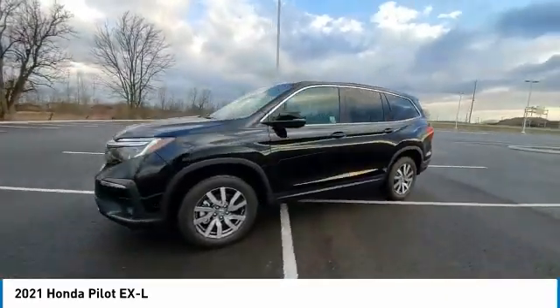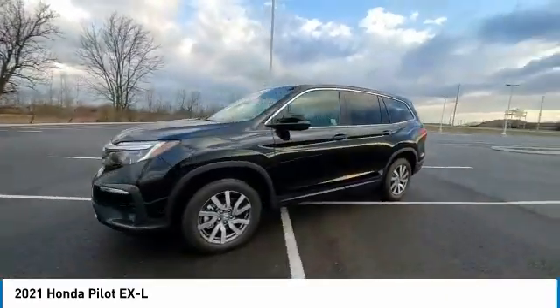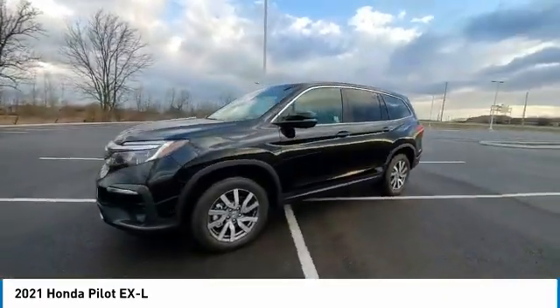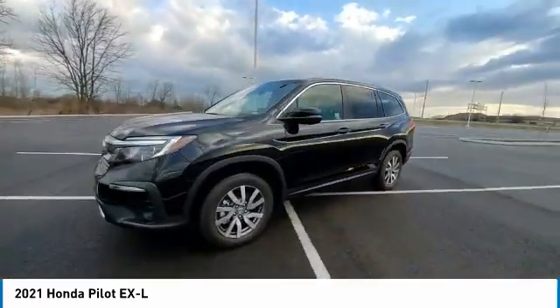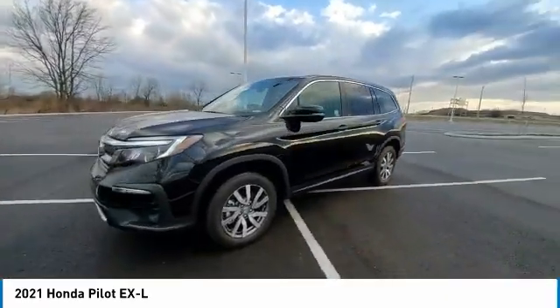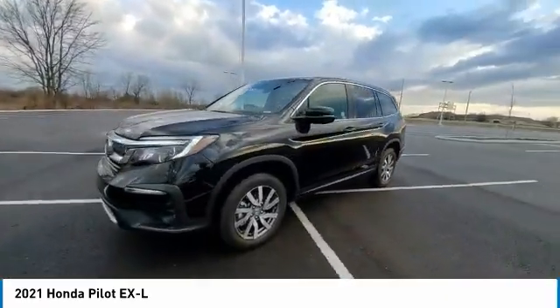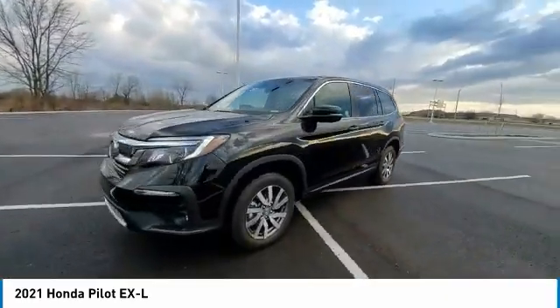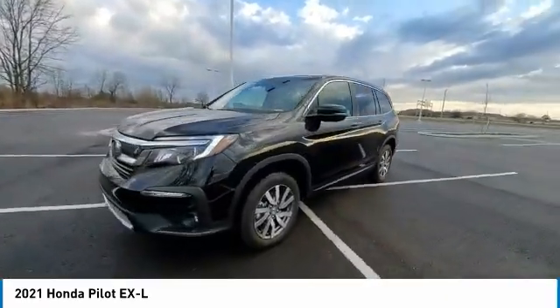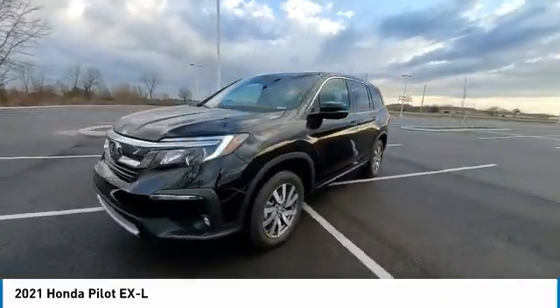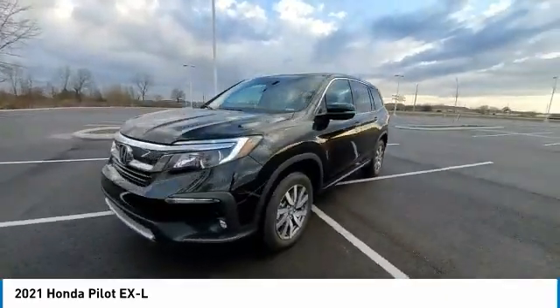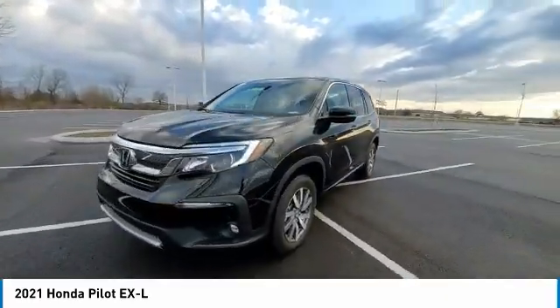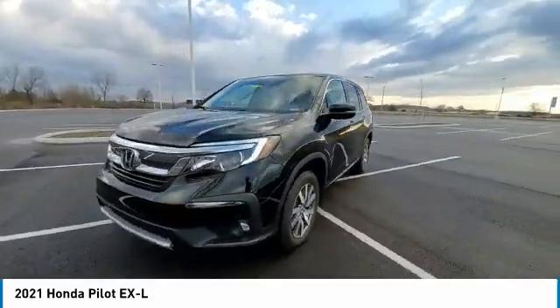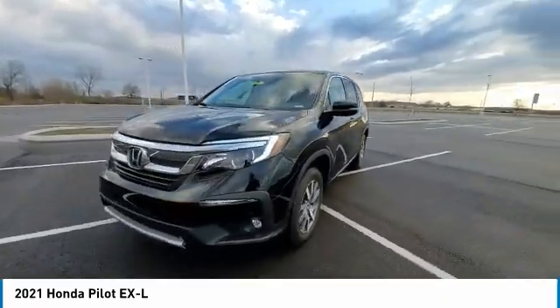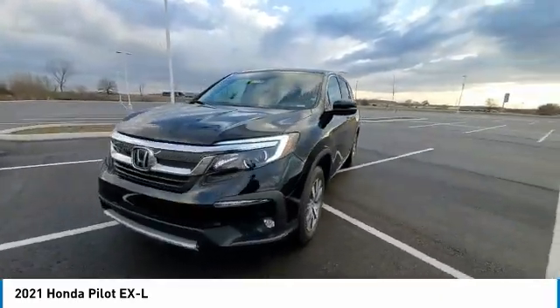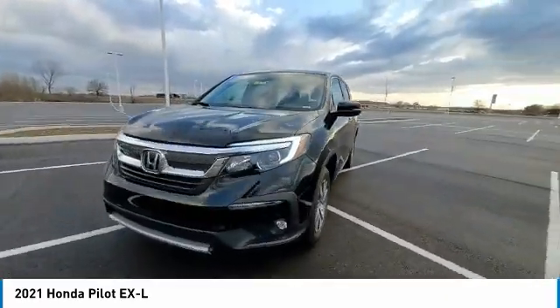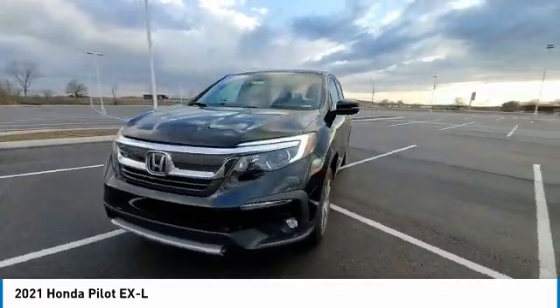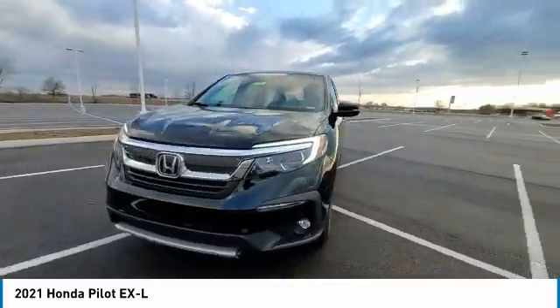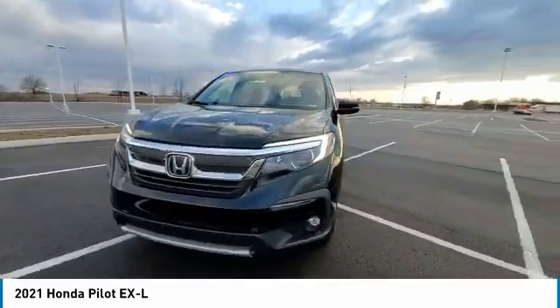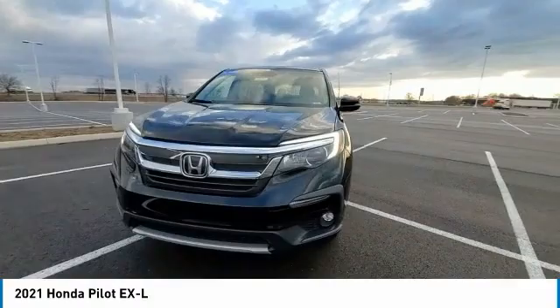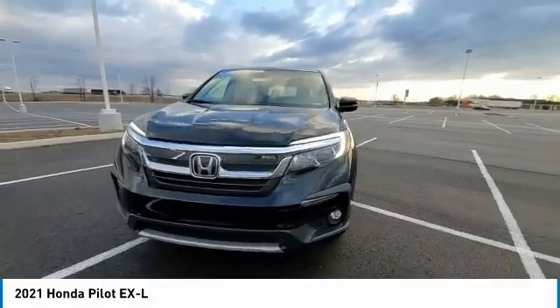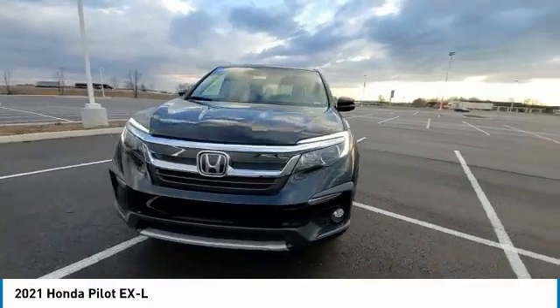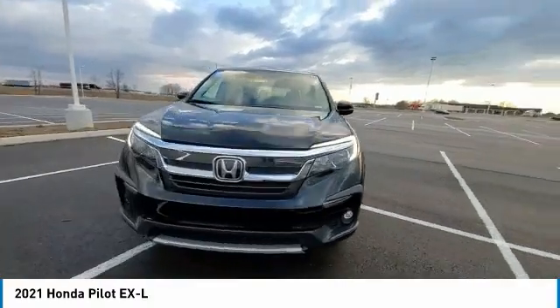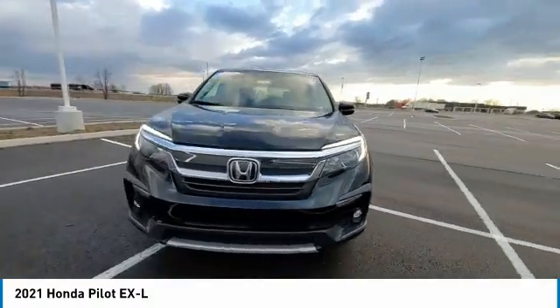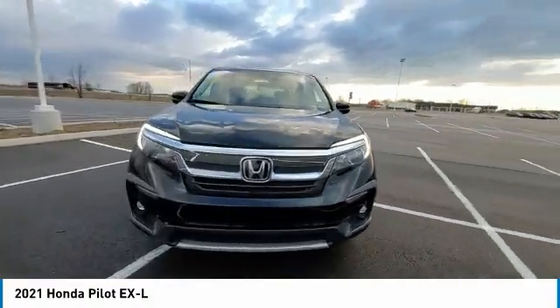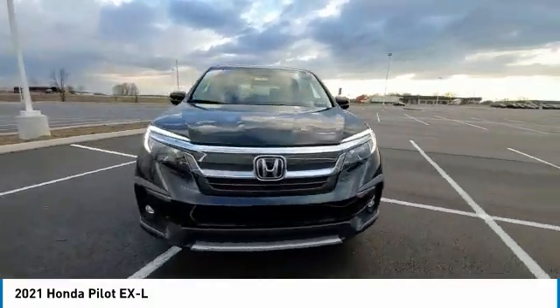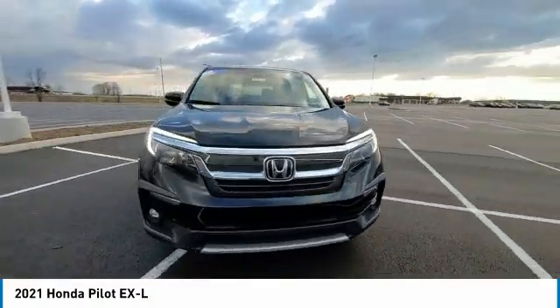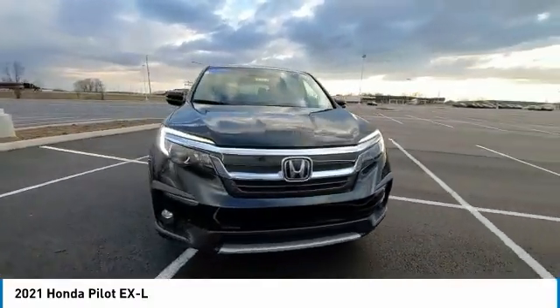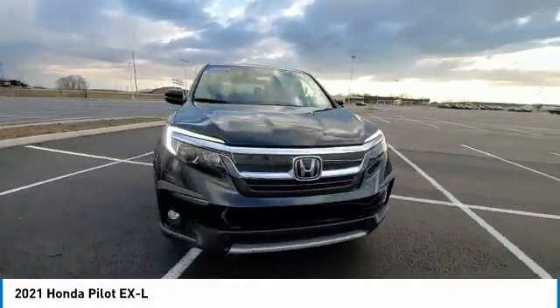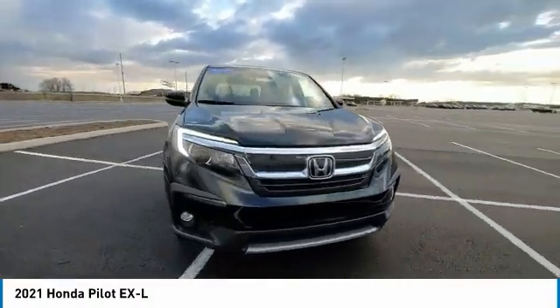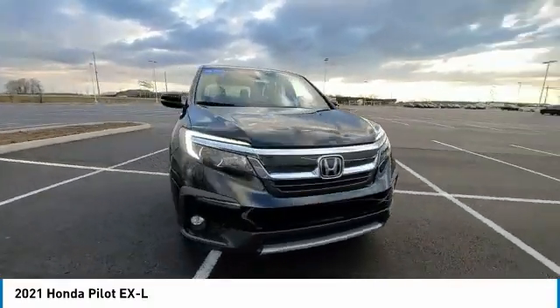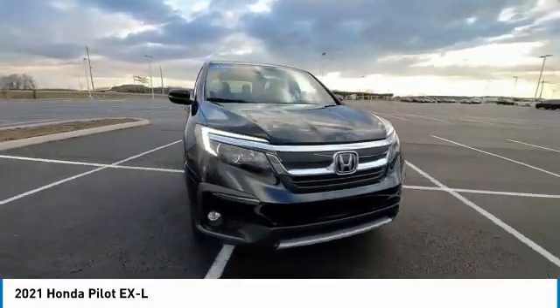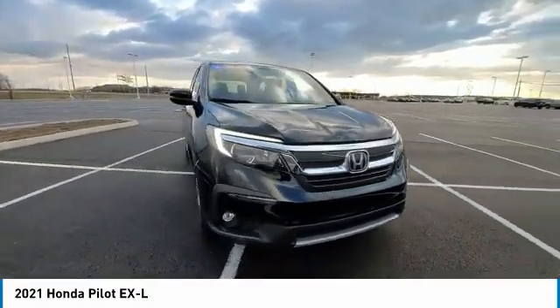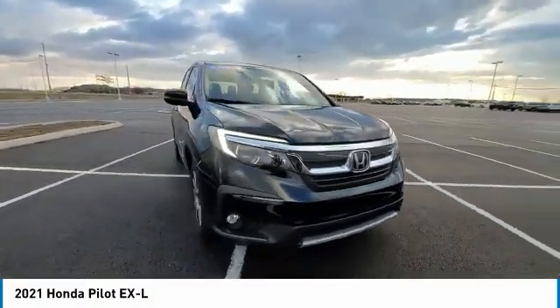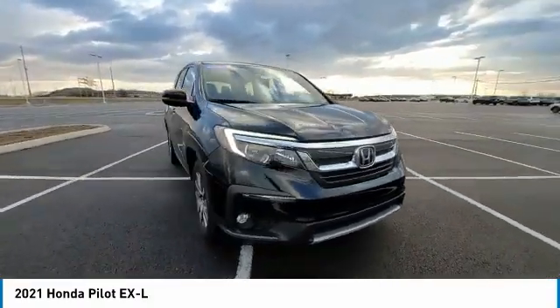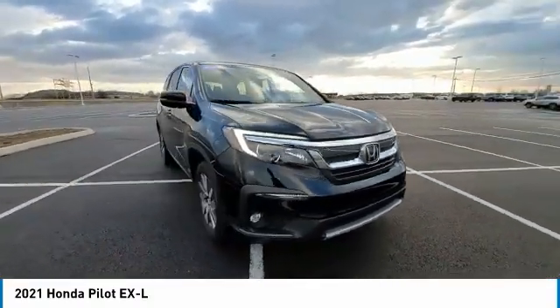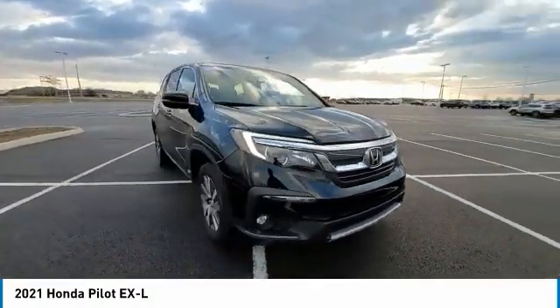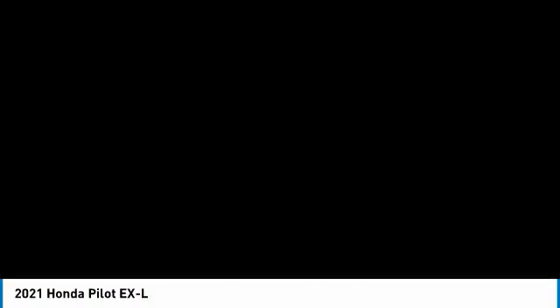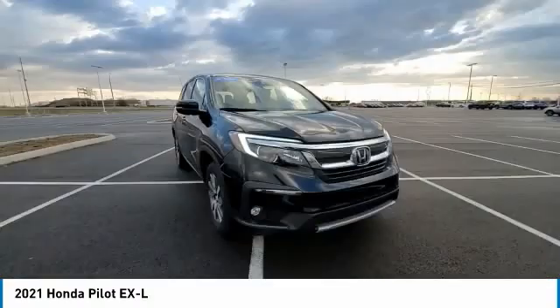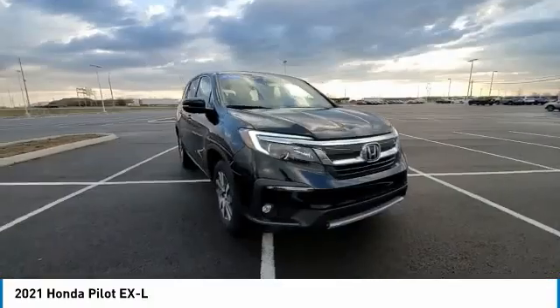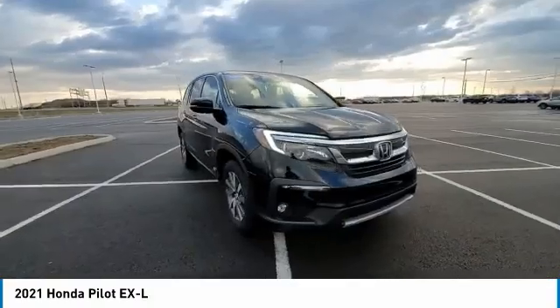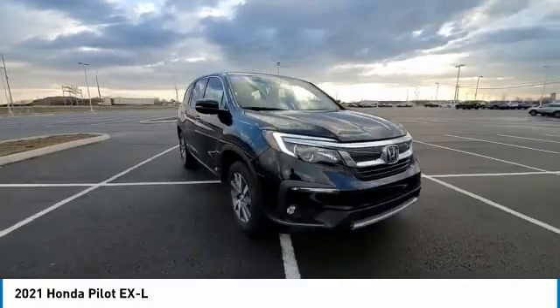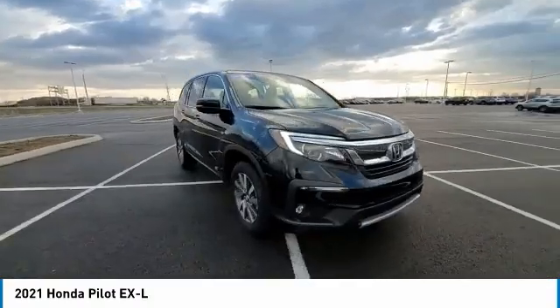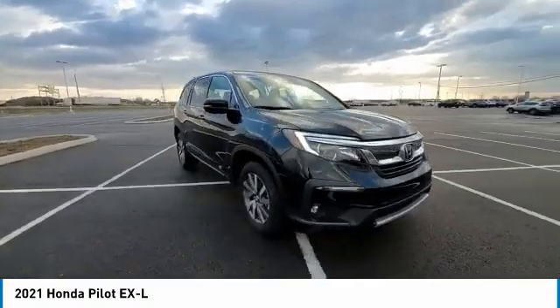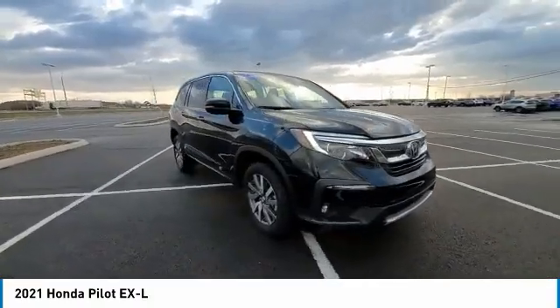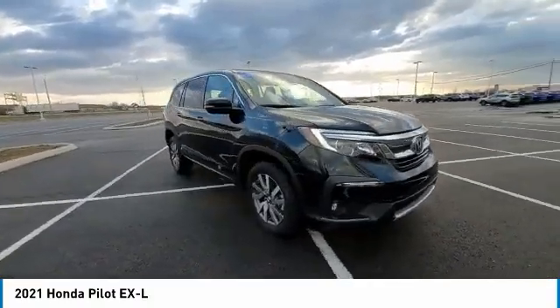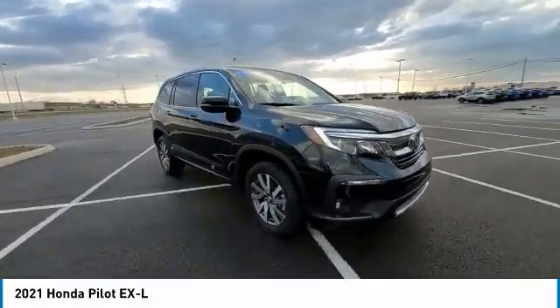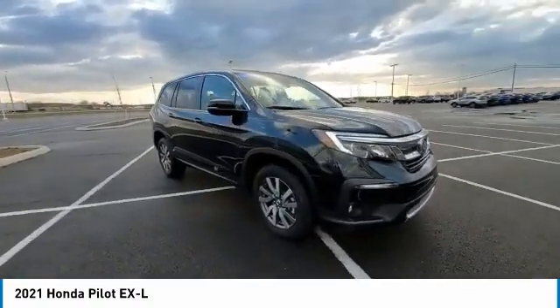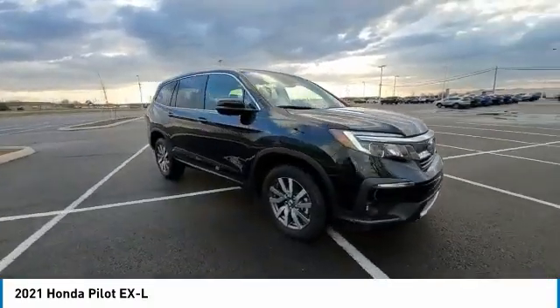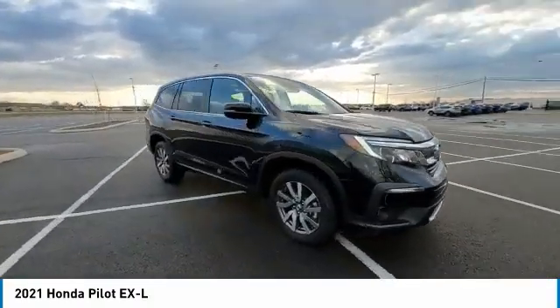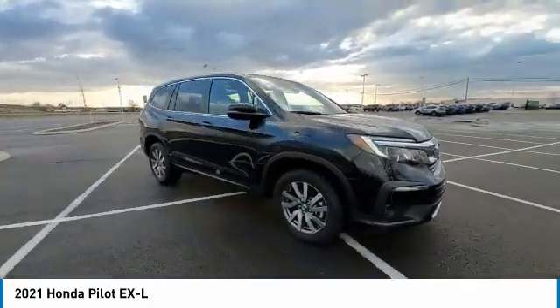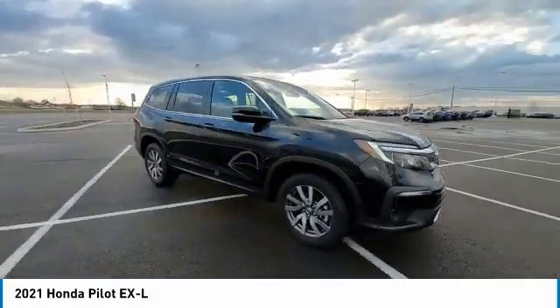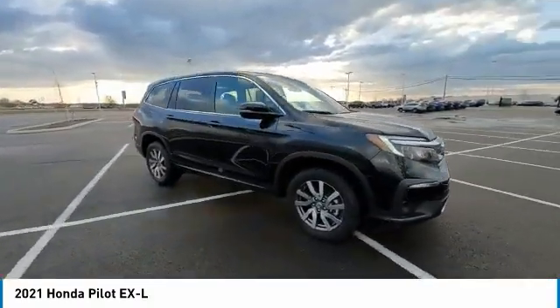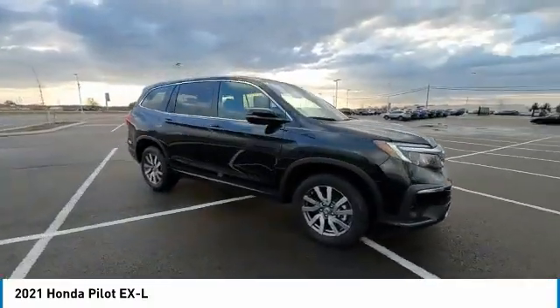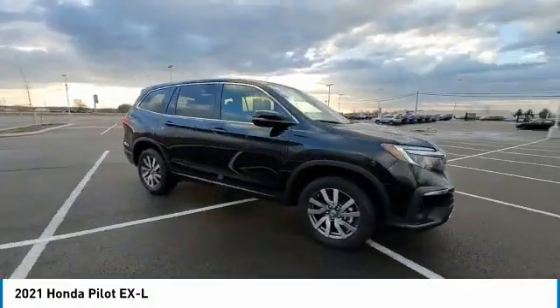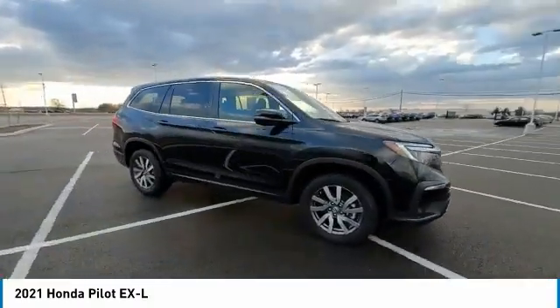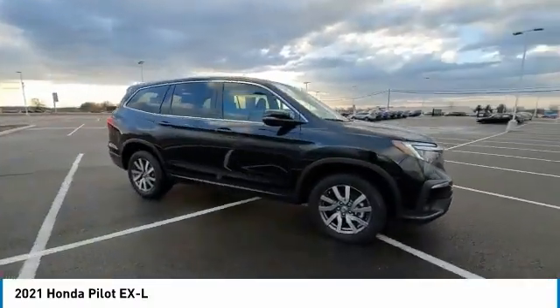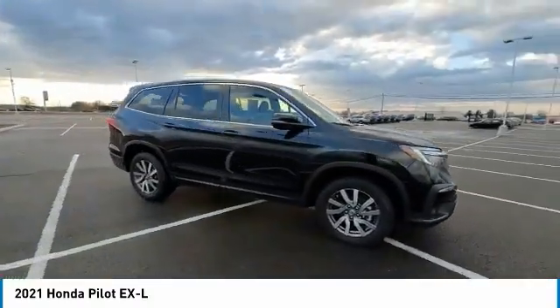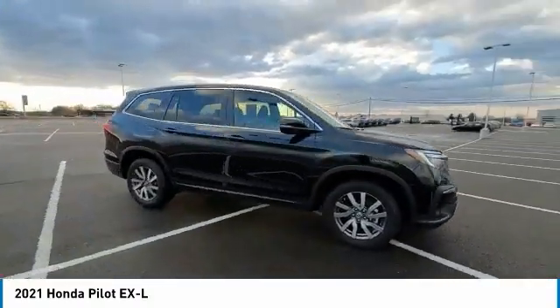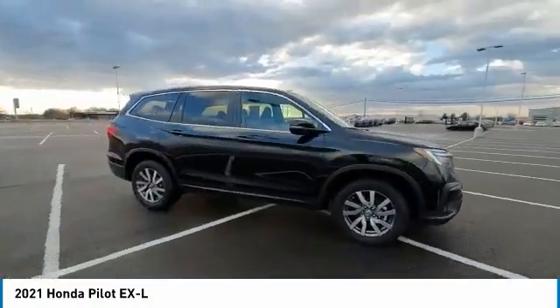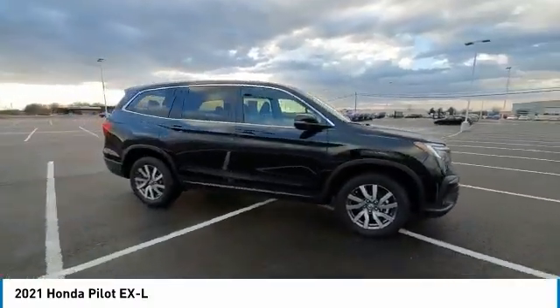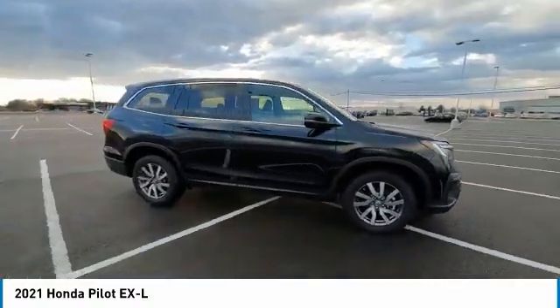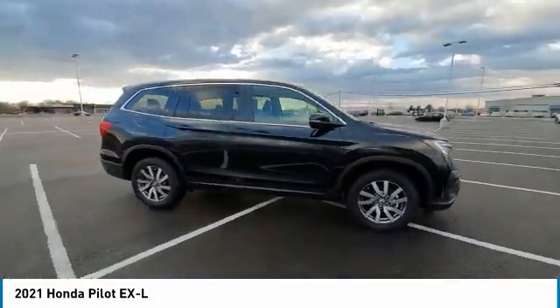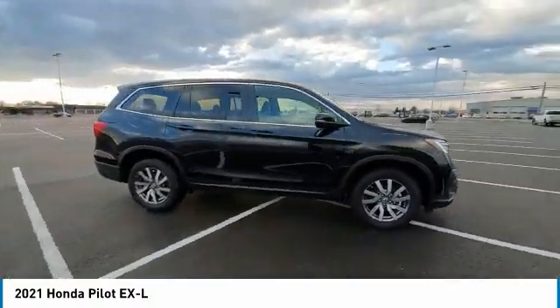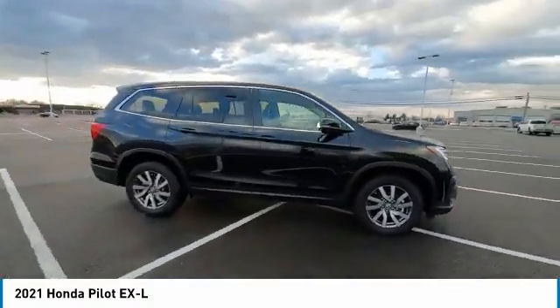Rear window defroster. Take this vehicle for a spin and see why so many shoppers are now proud owners.